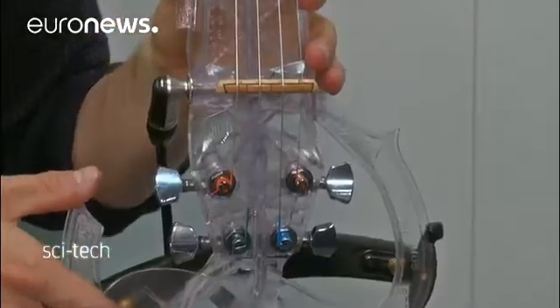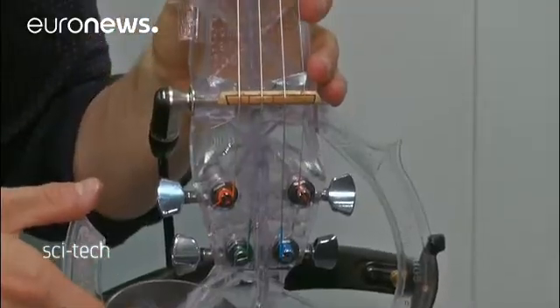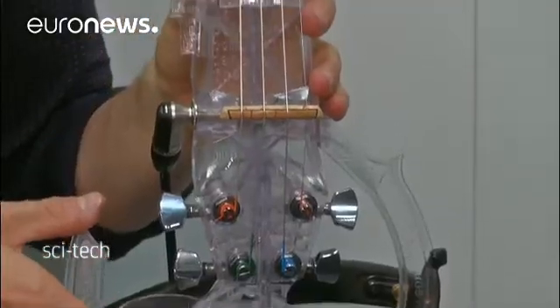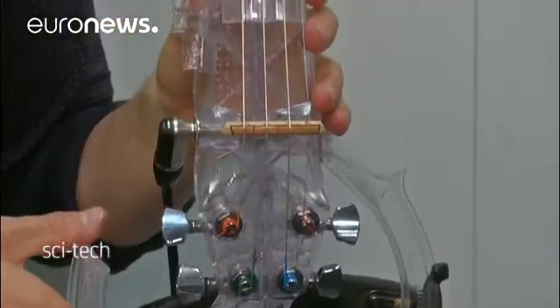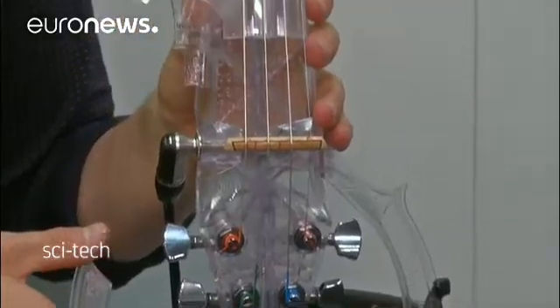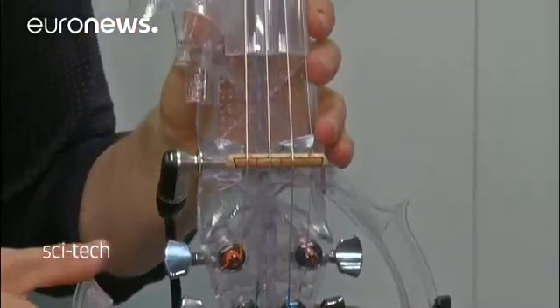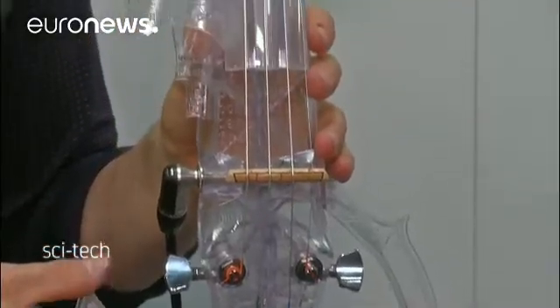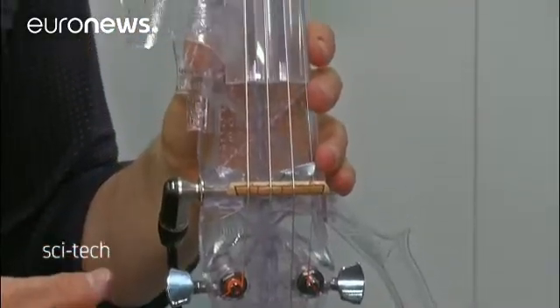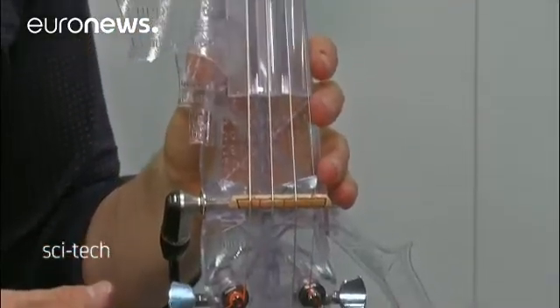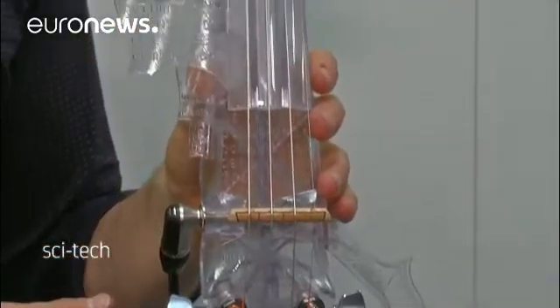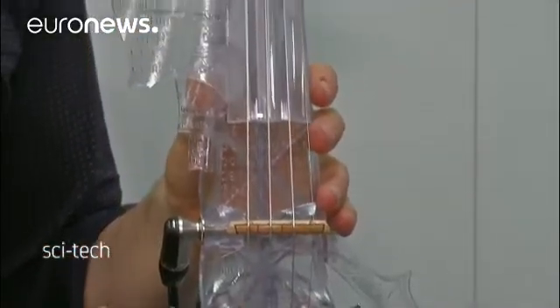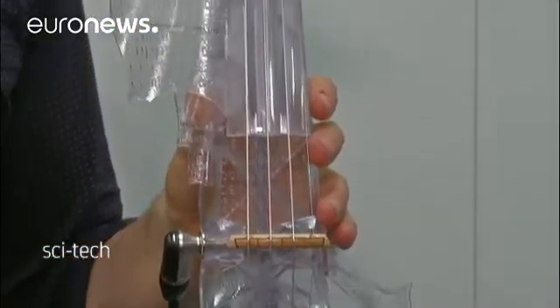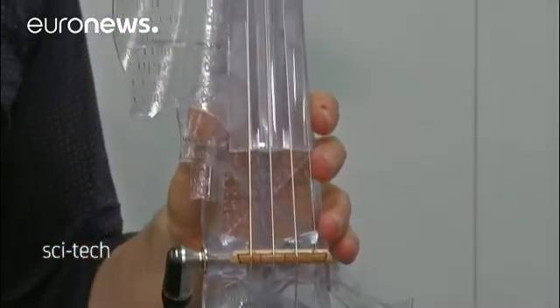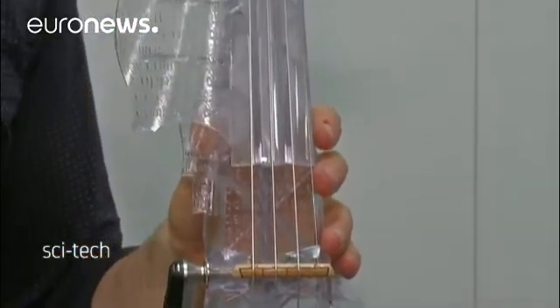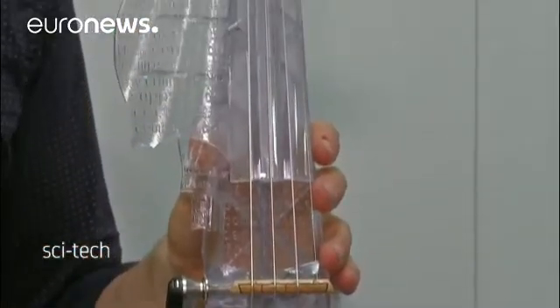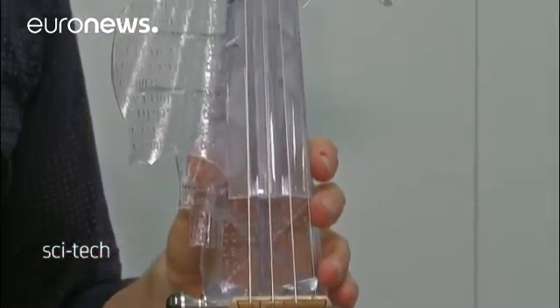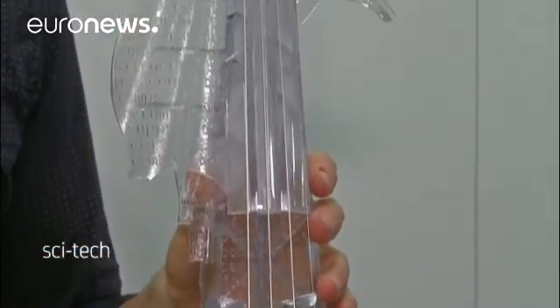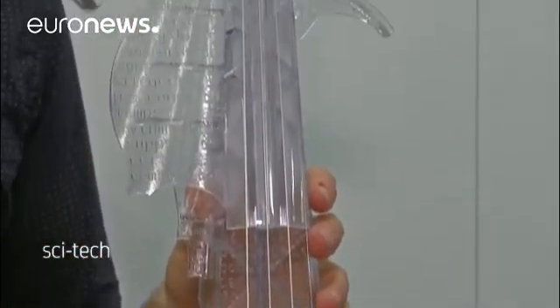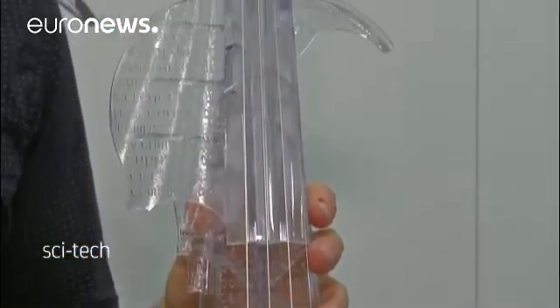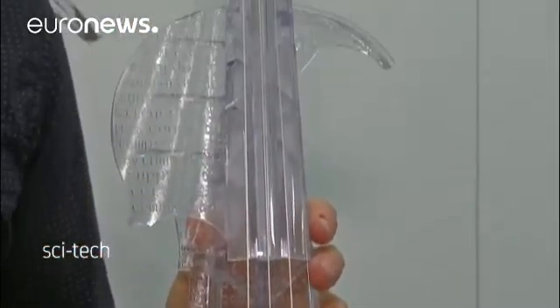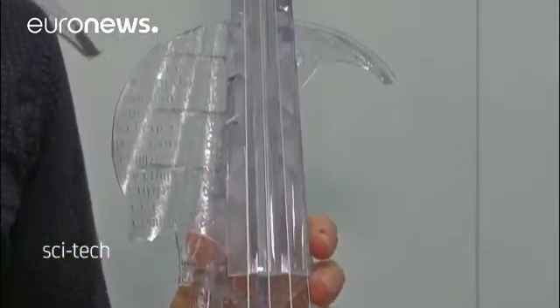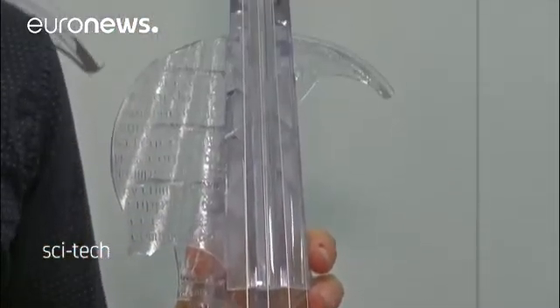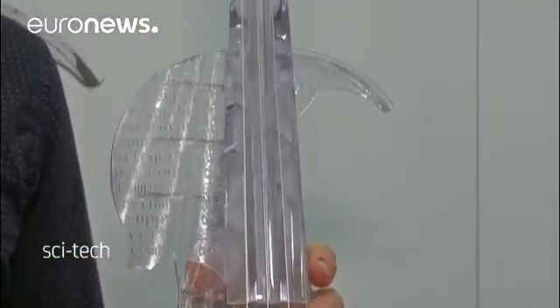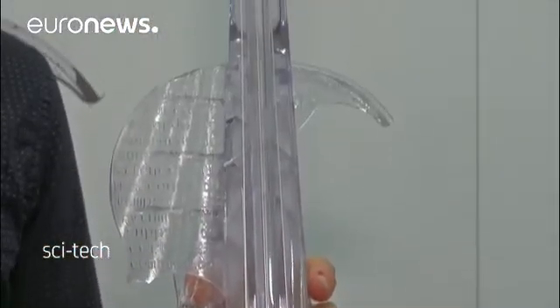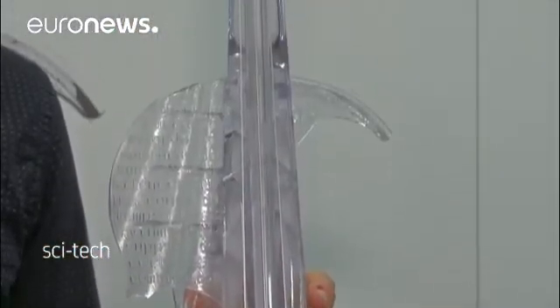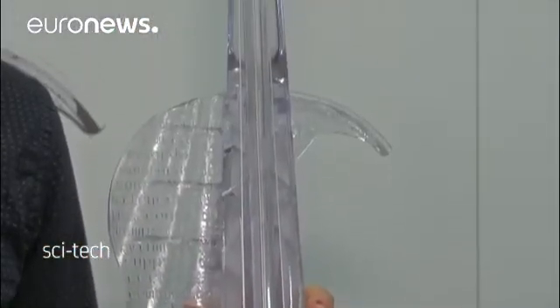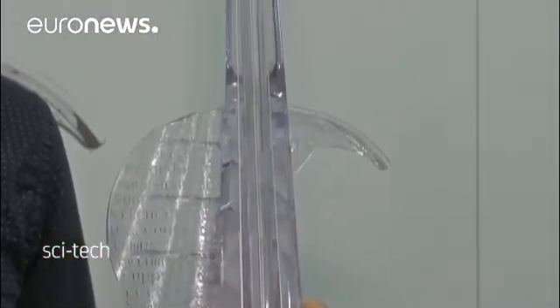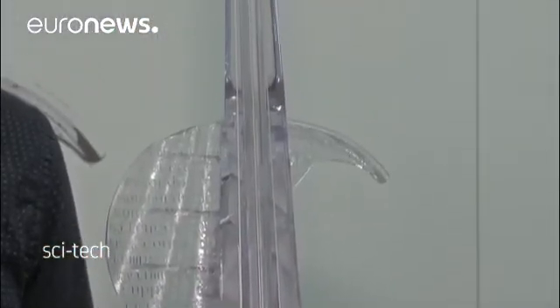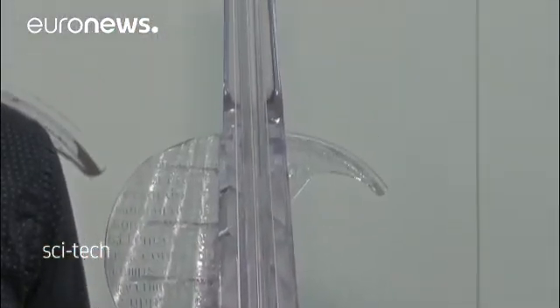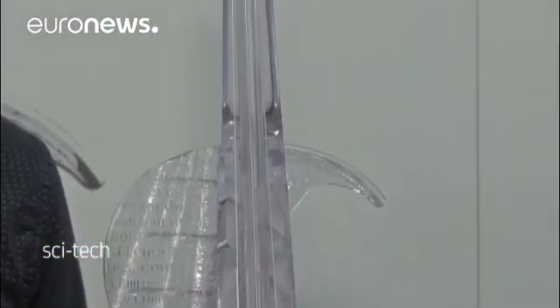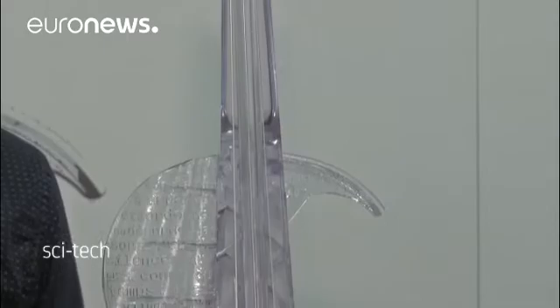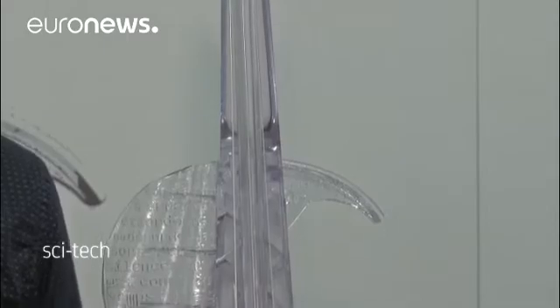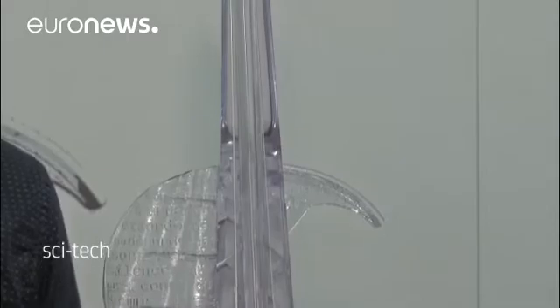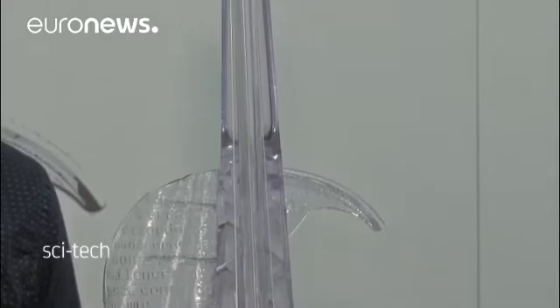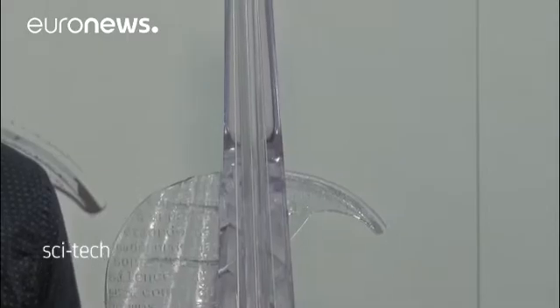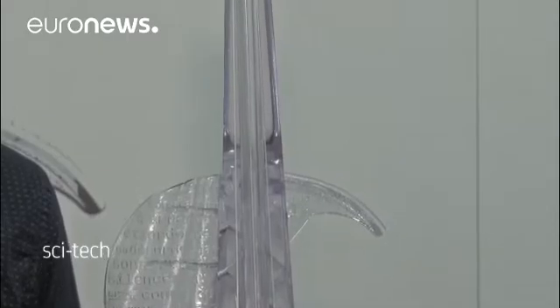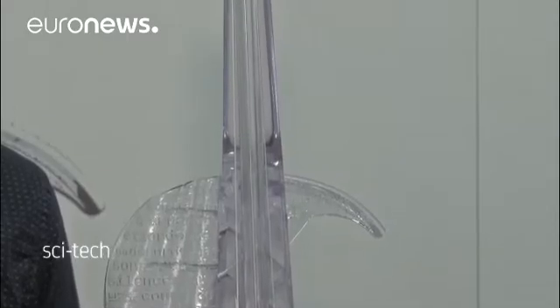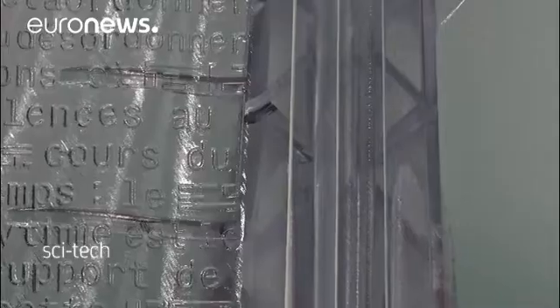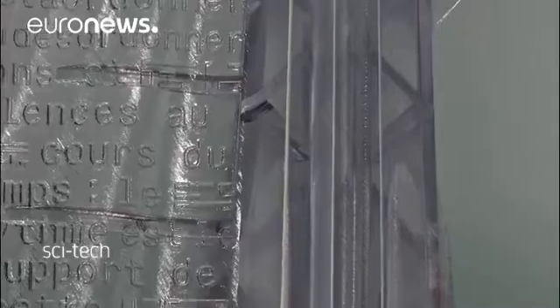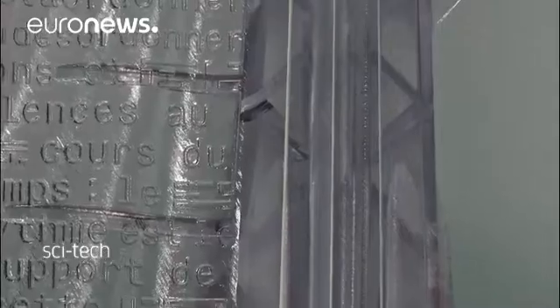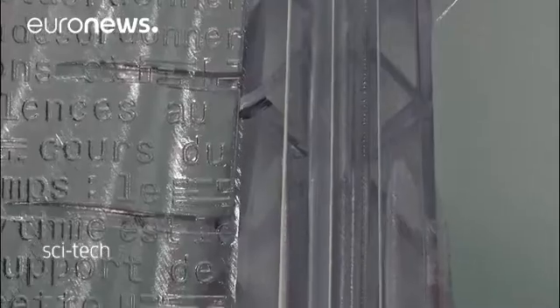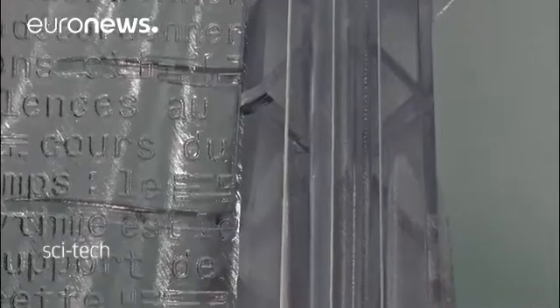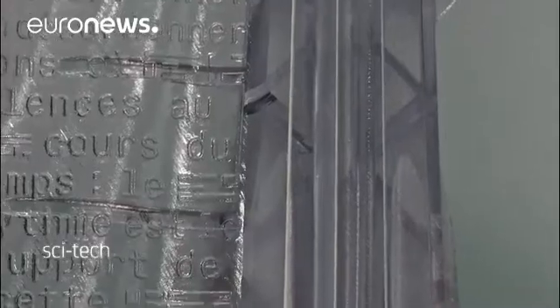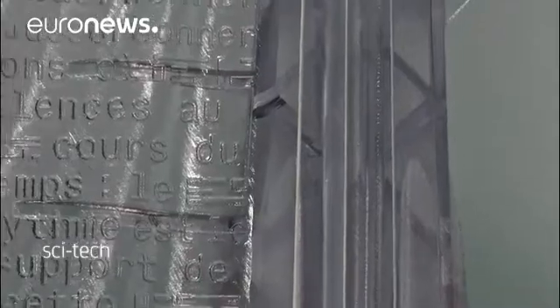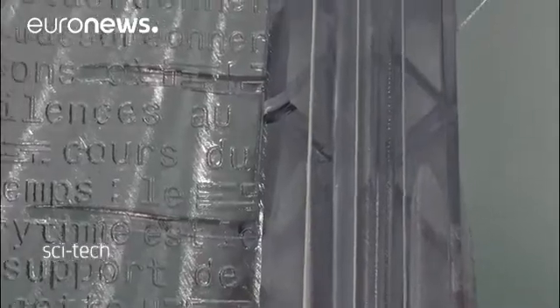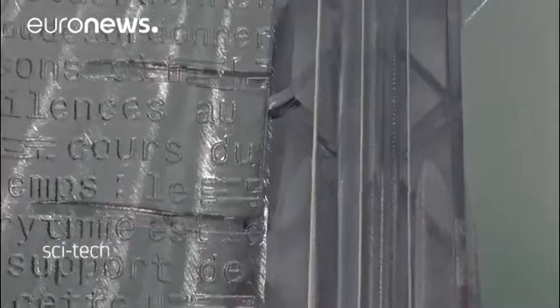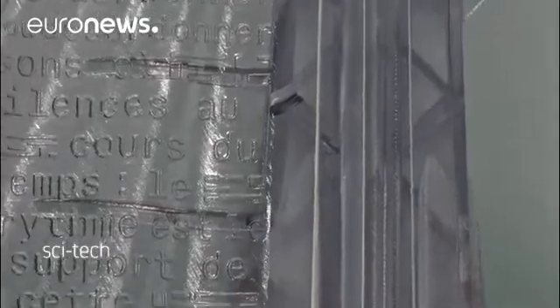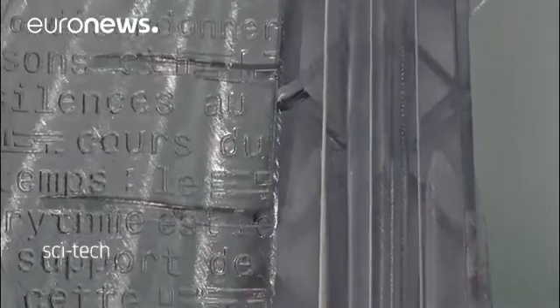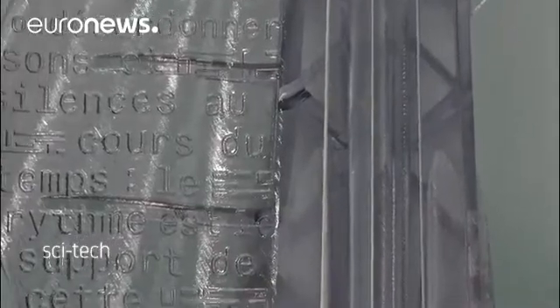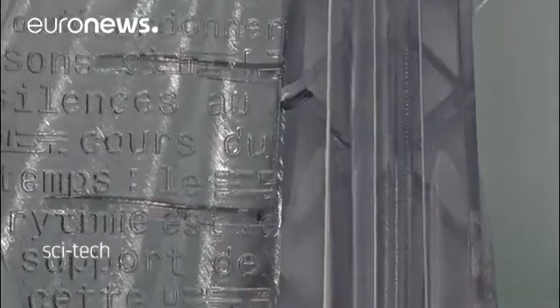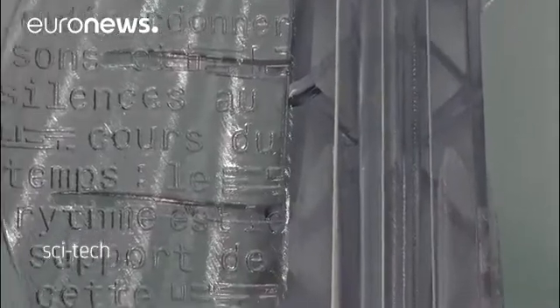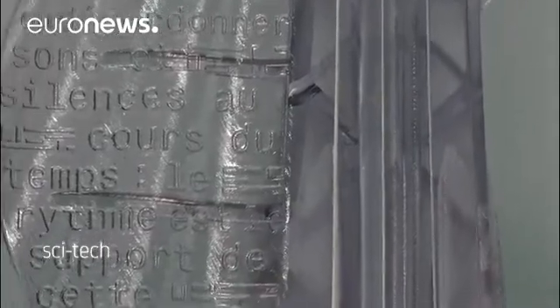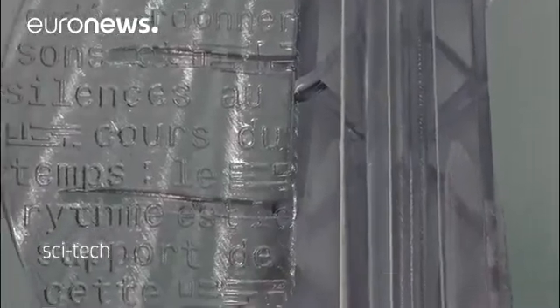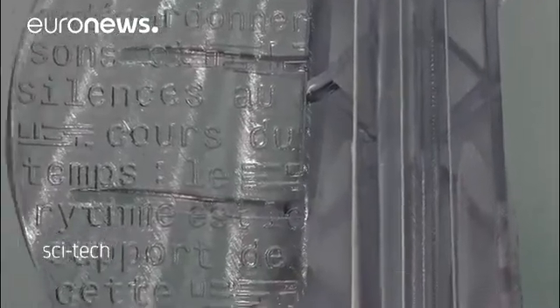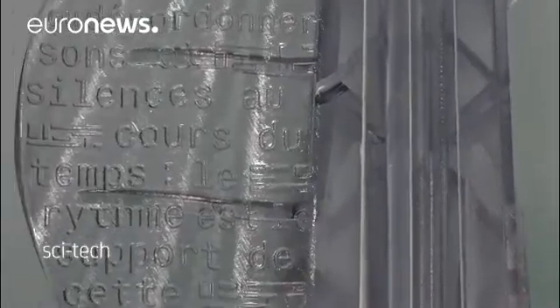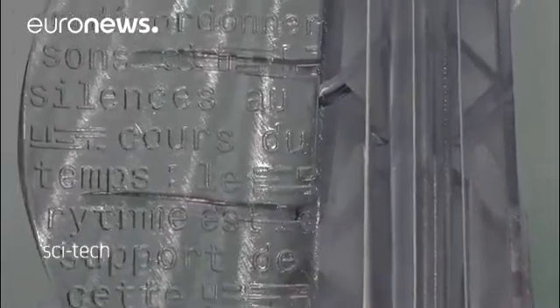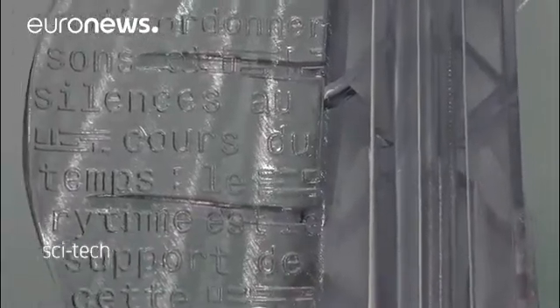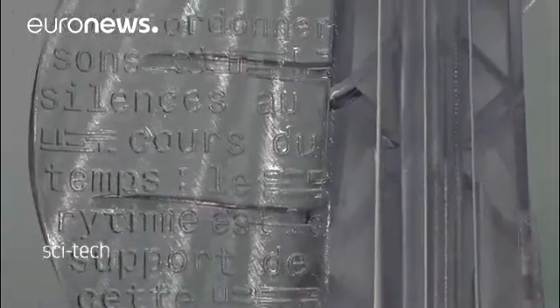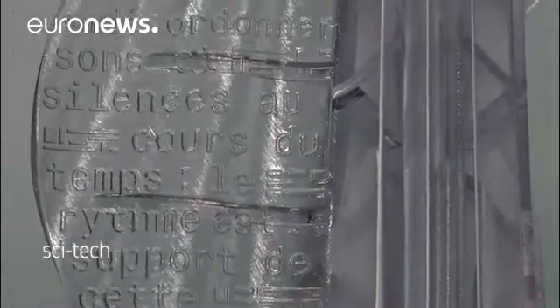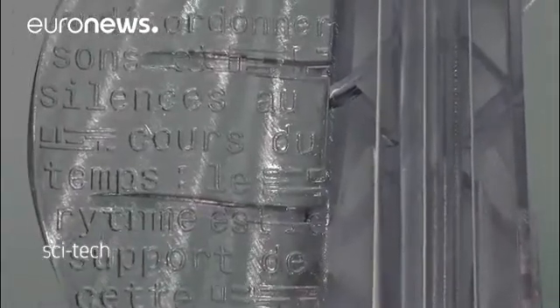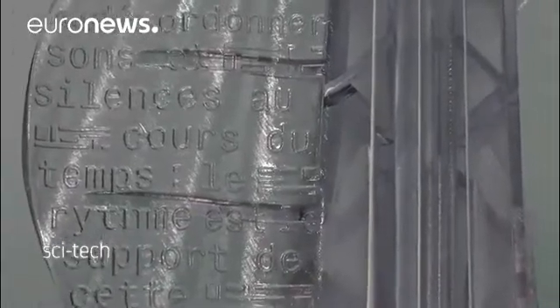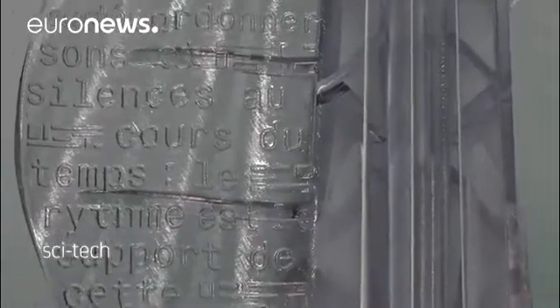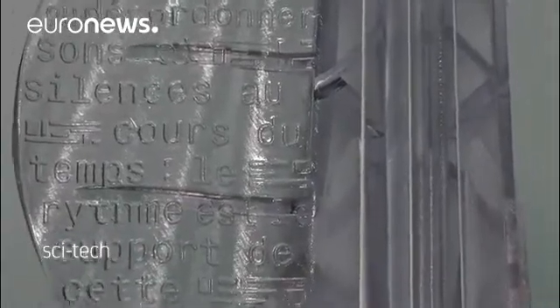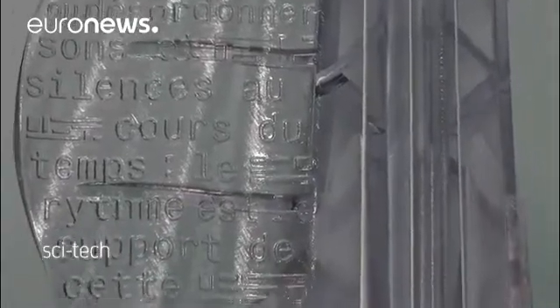One hundred have been sold across Europe. Bernadac now has his sights set on America, and demonstrated the instrument at the Consumer Electronics Show in Las Vegas.